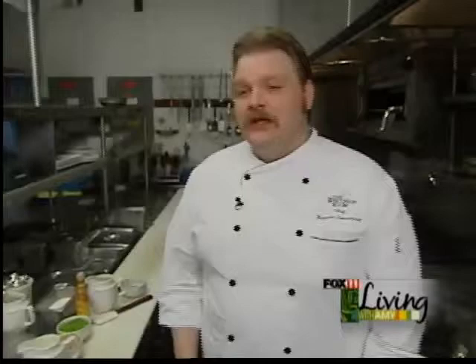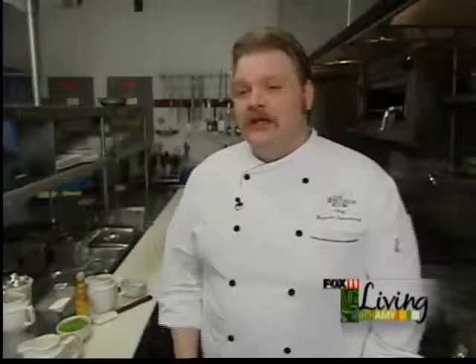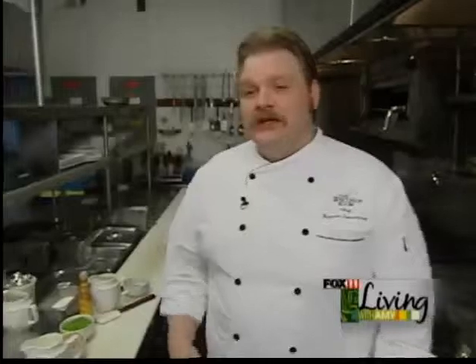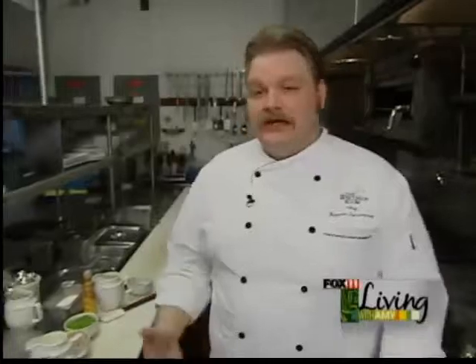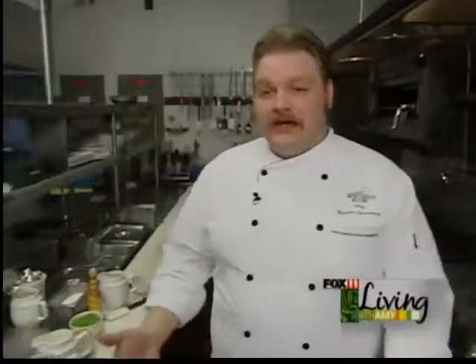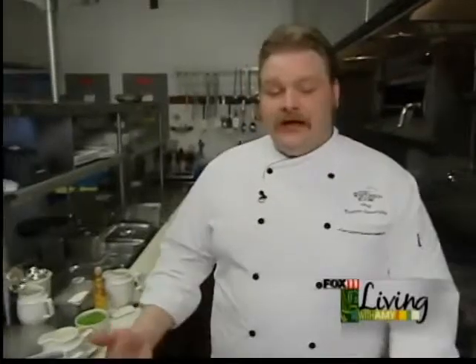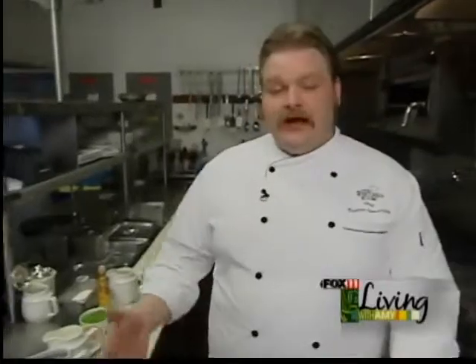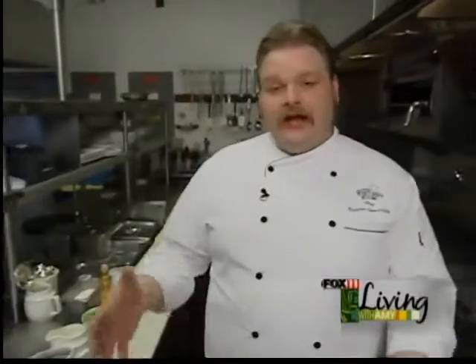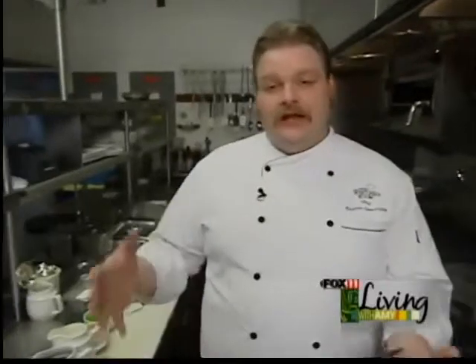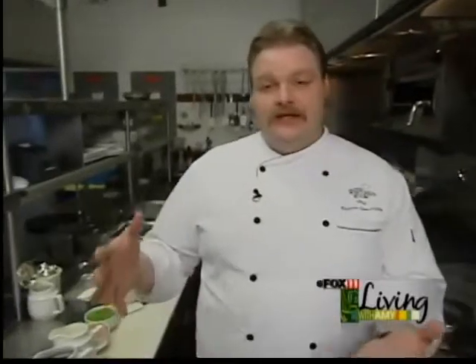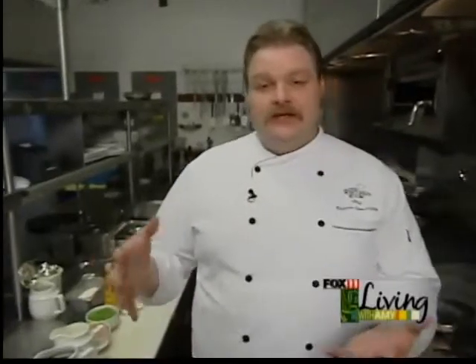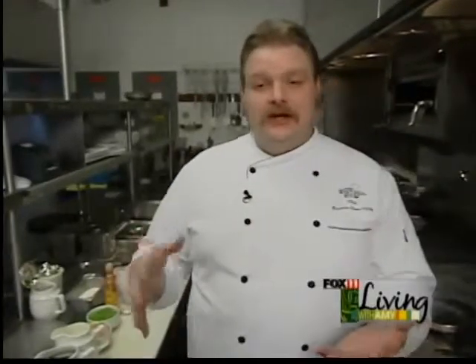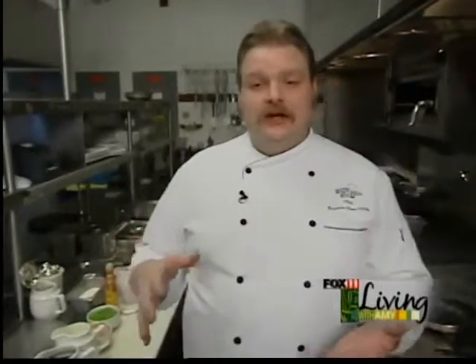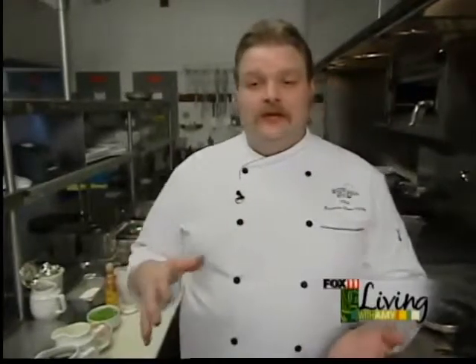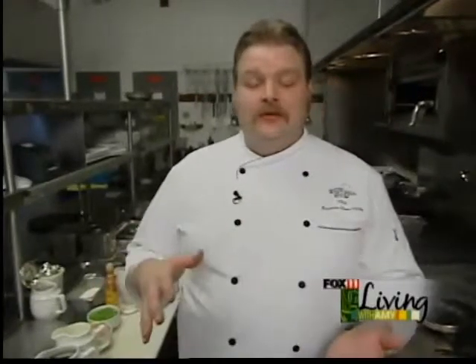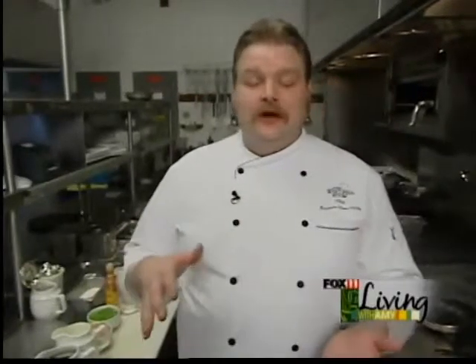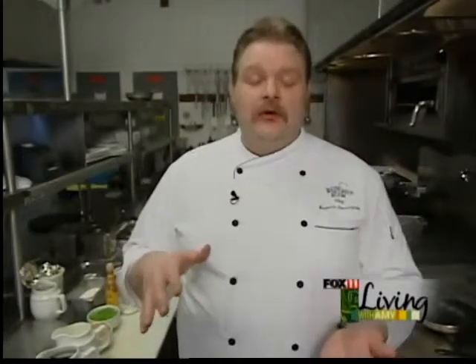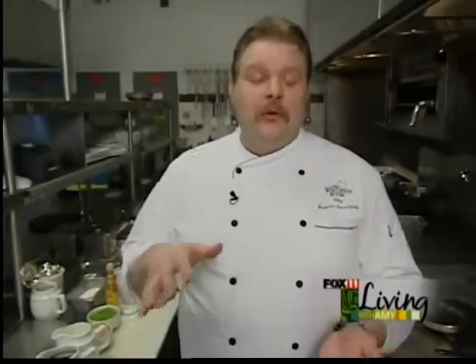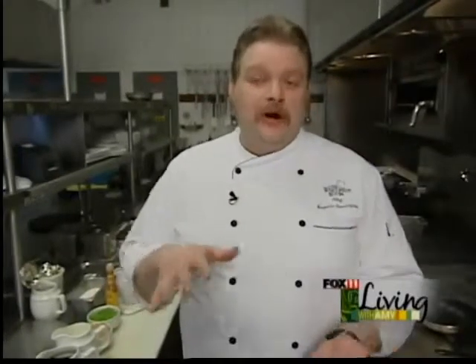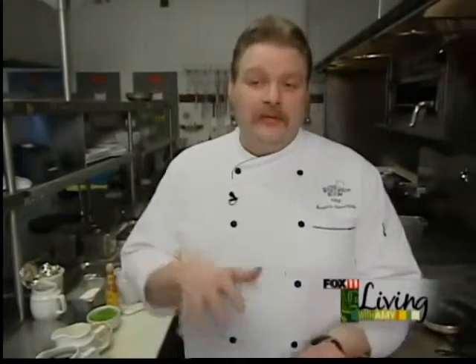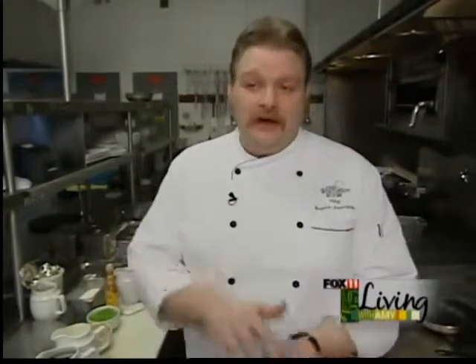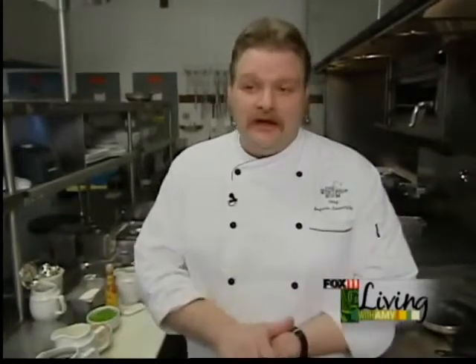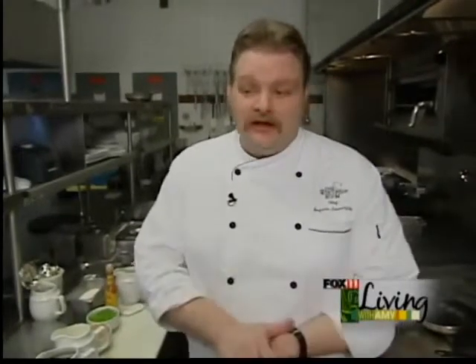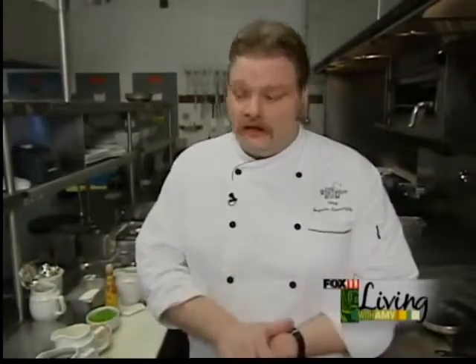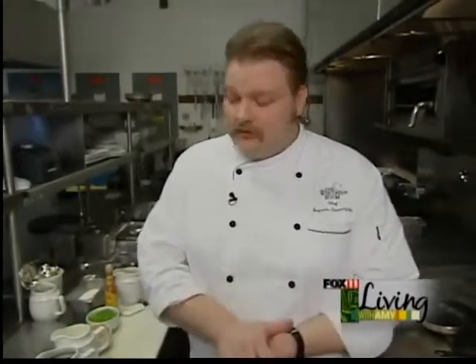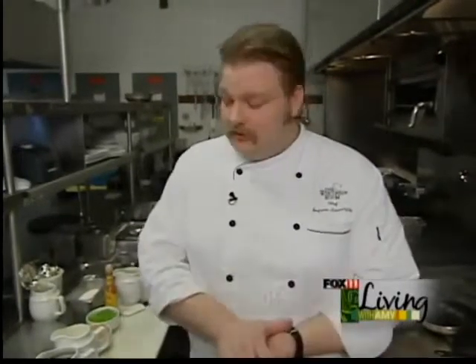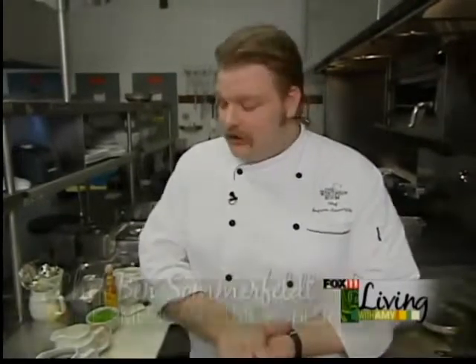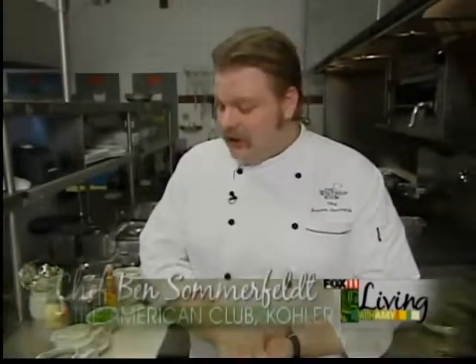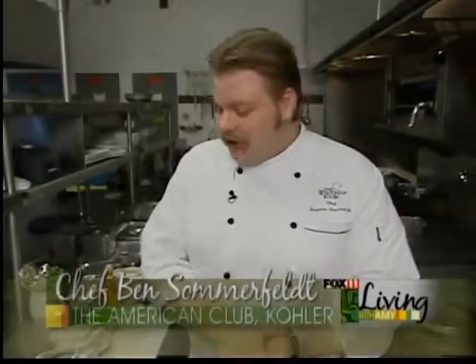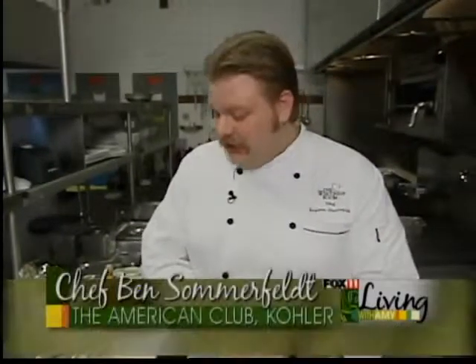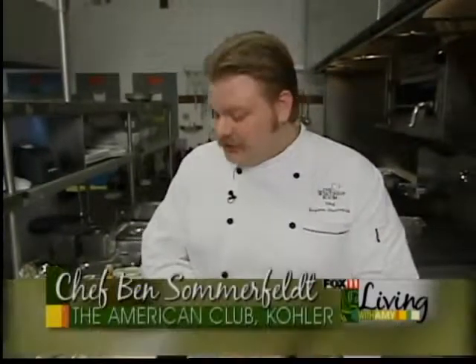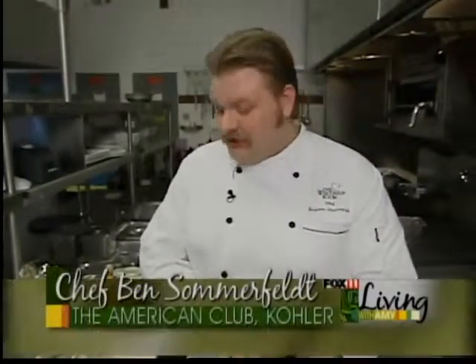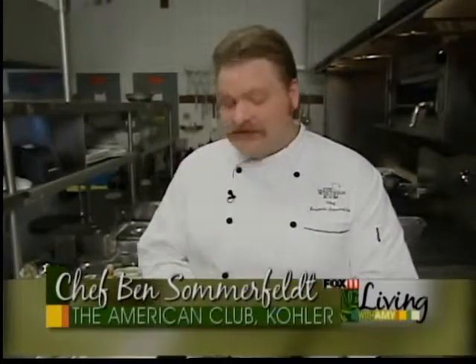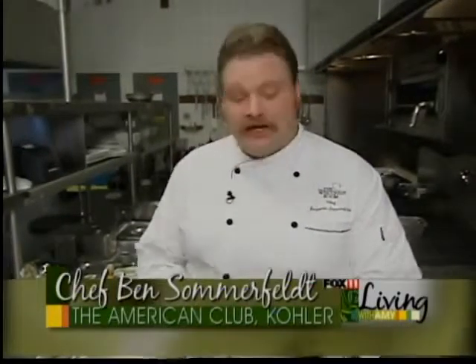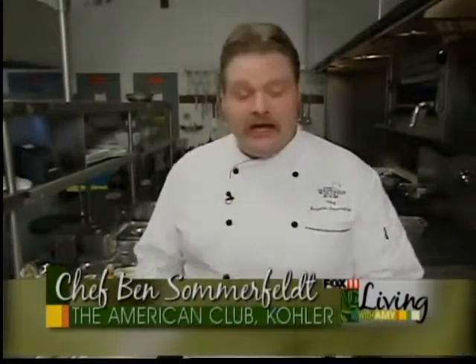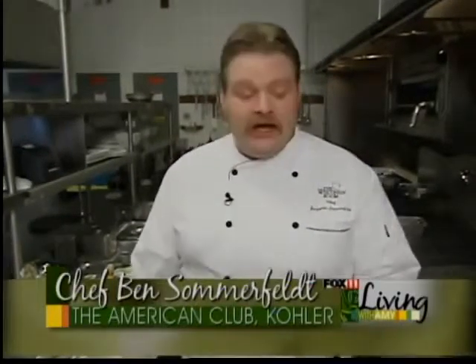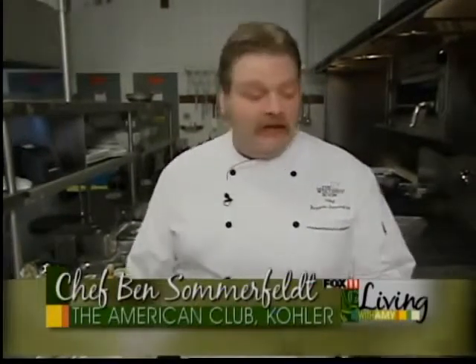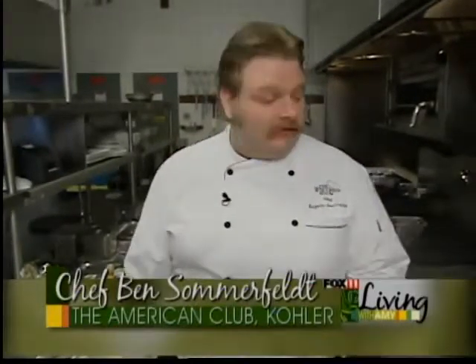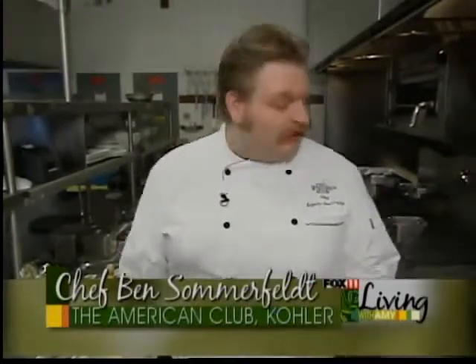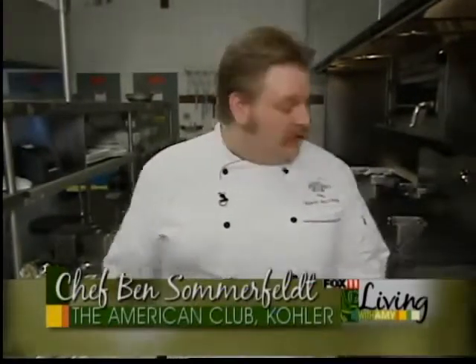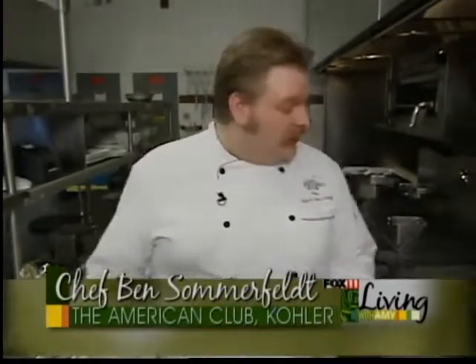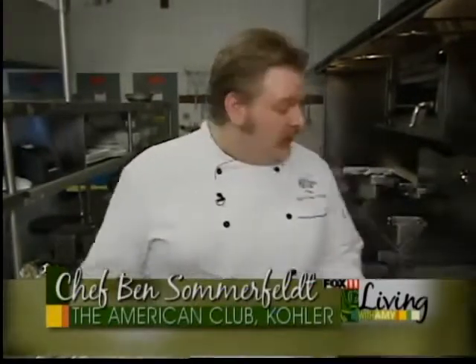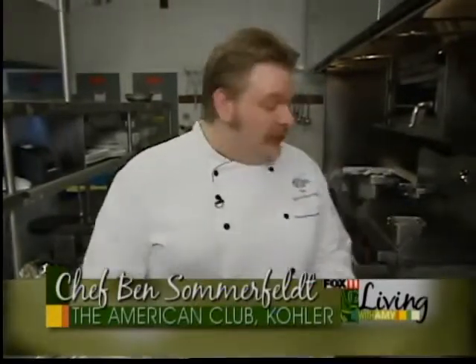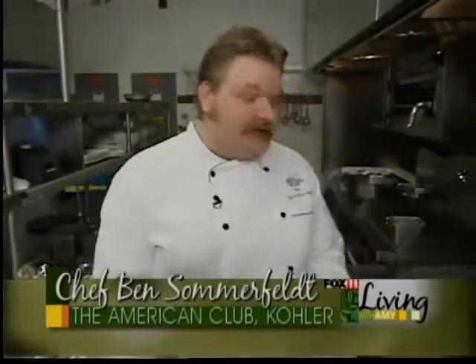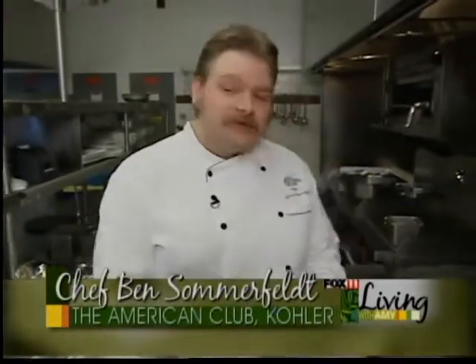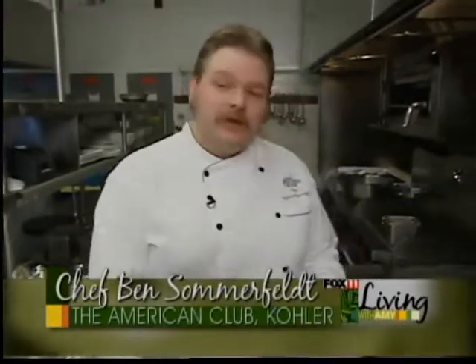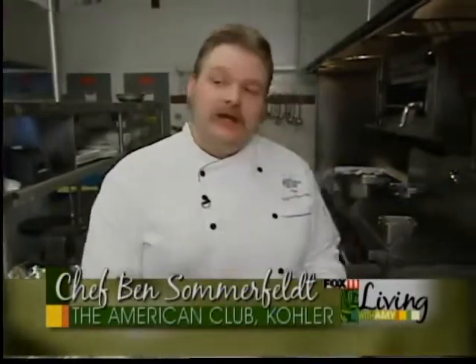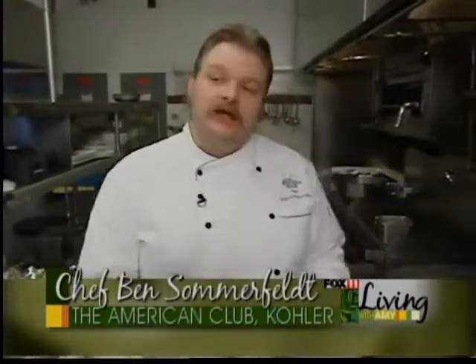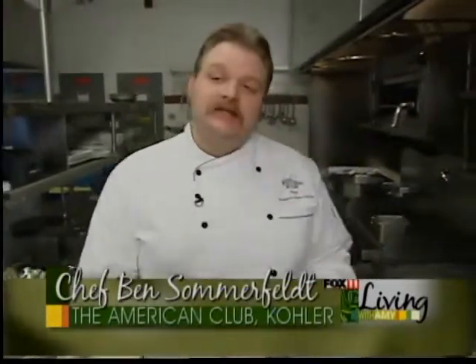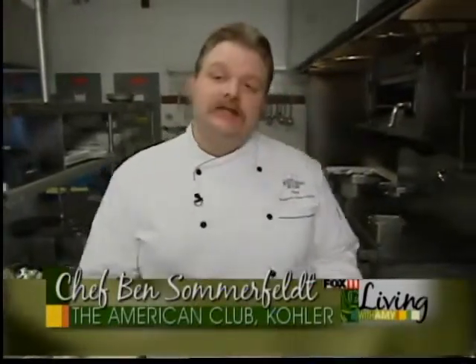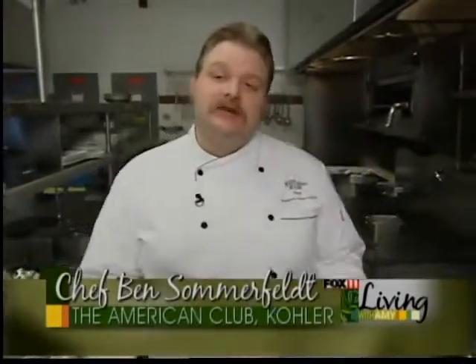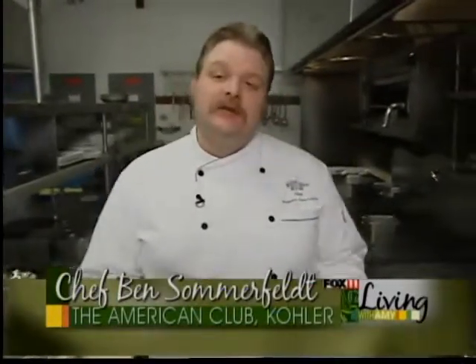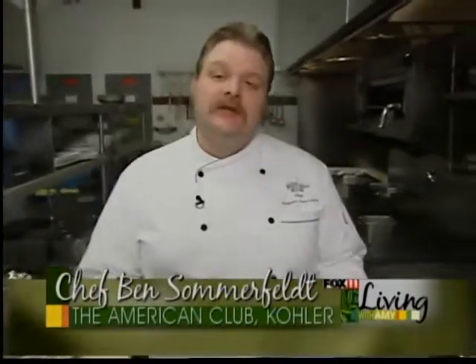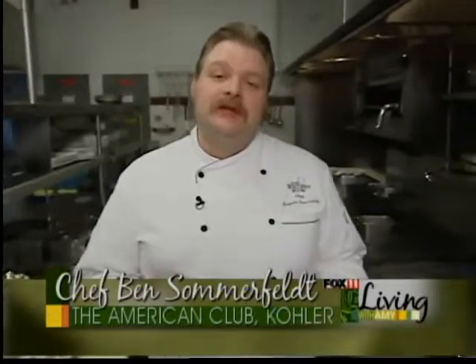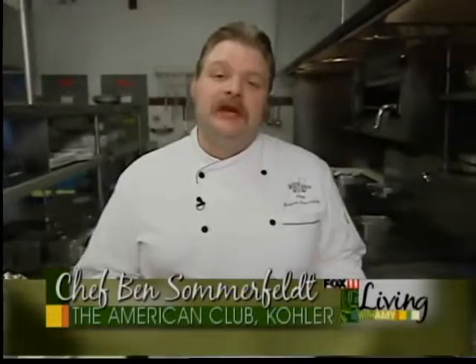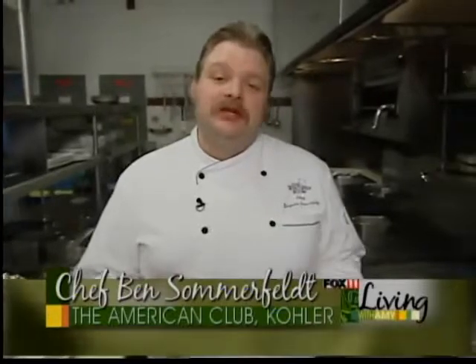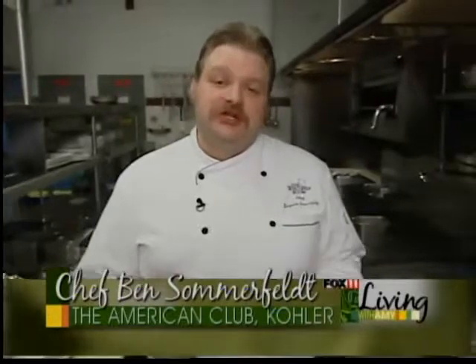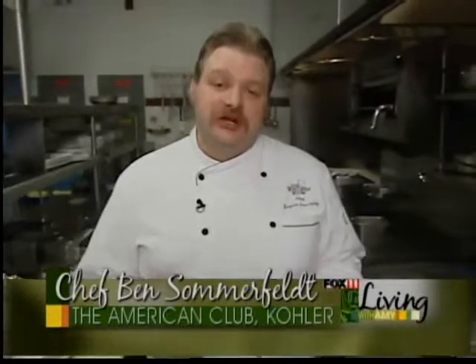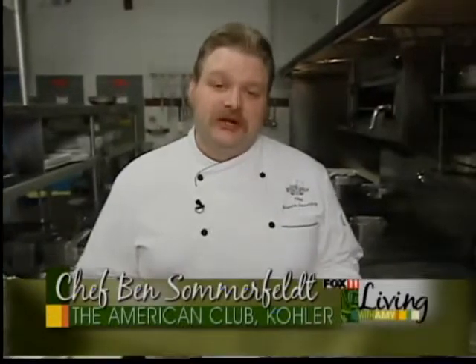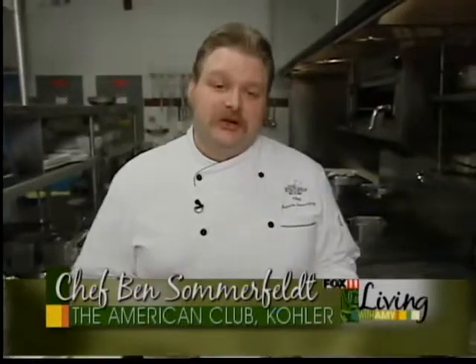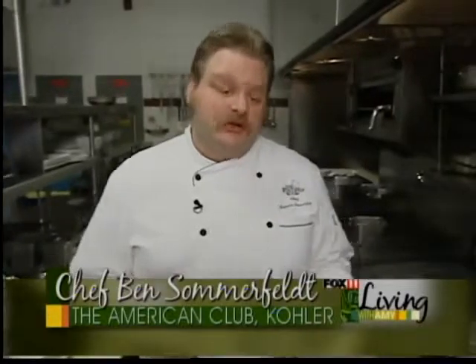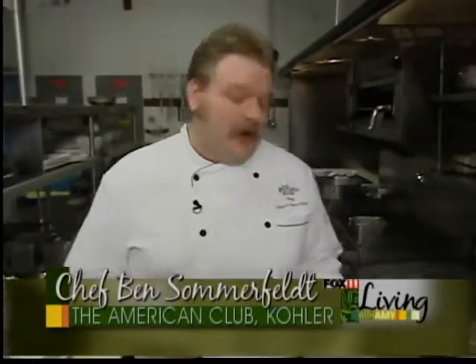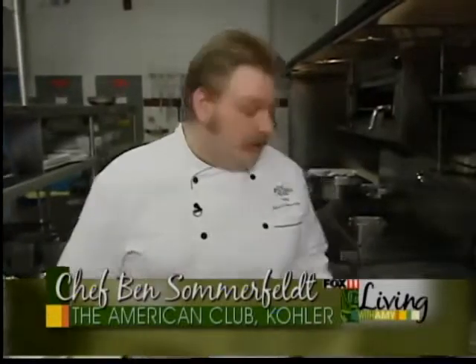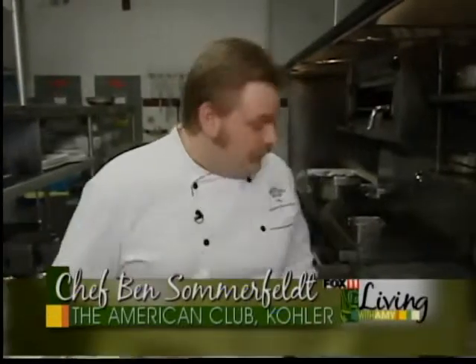Today I'd like to talk to you about one of my entrees - this one is going to be a chicken crepe.